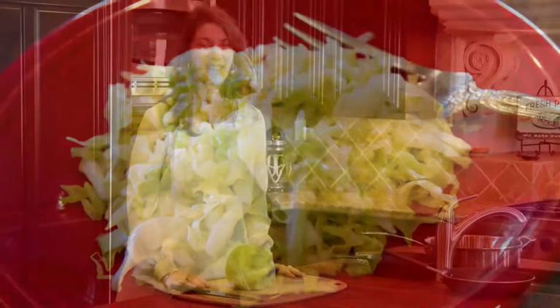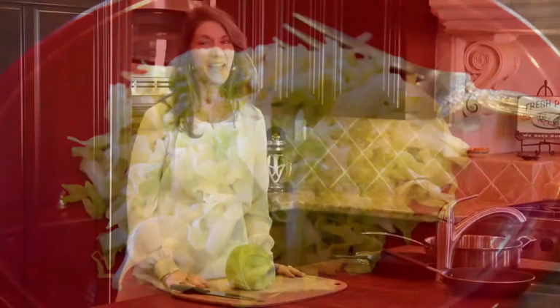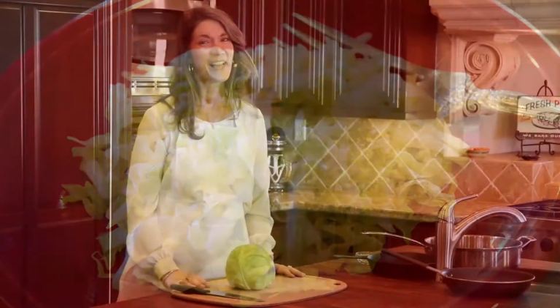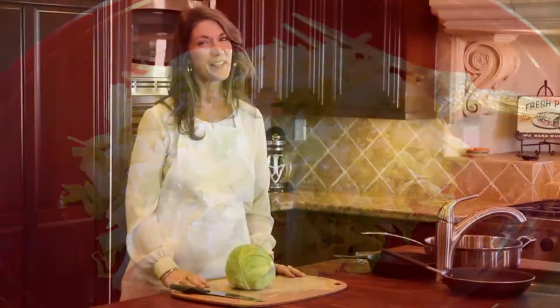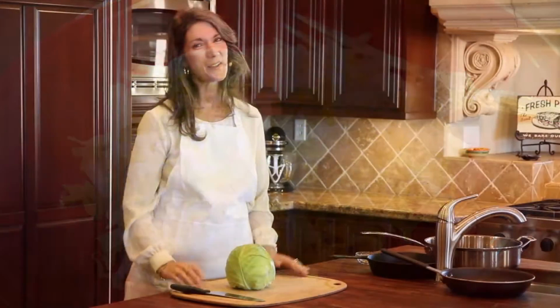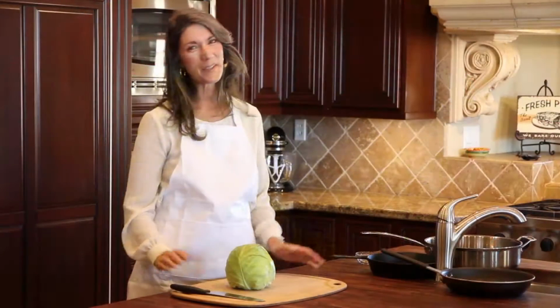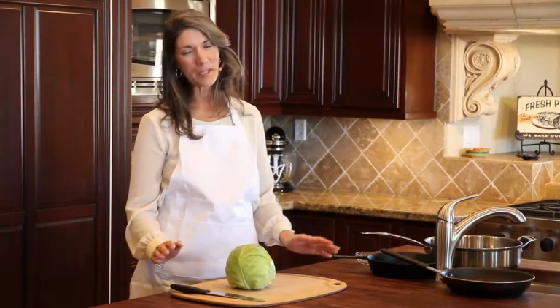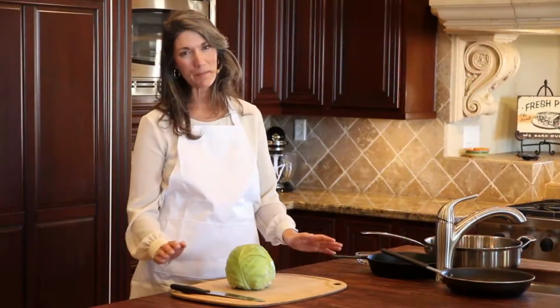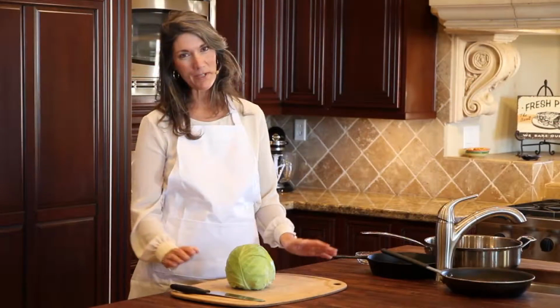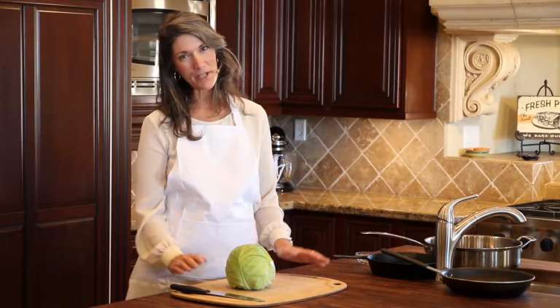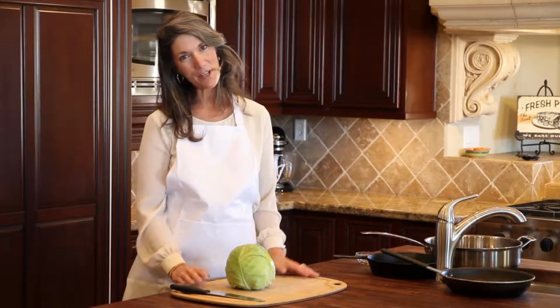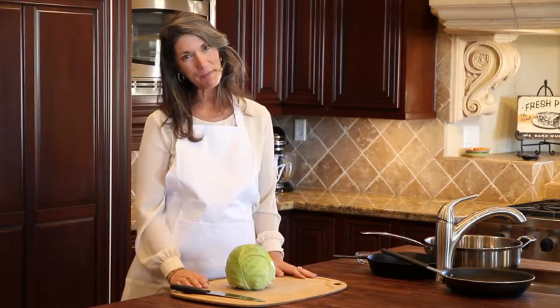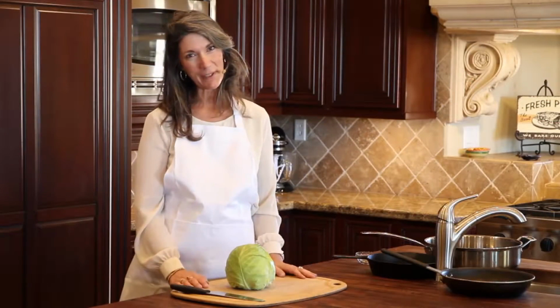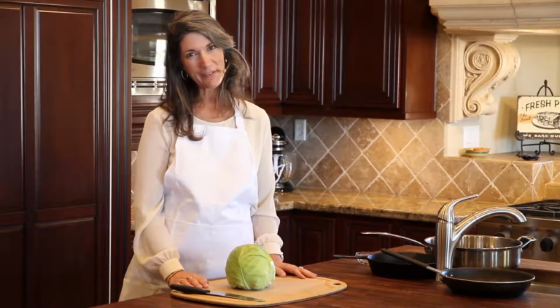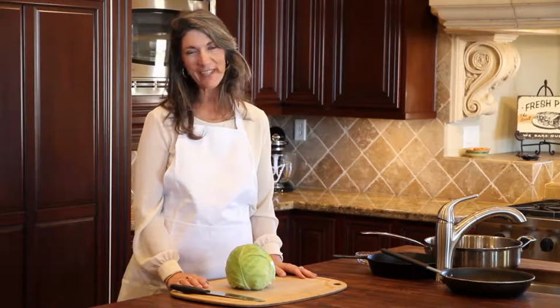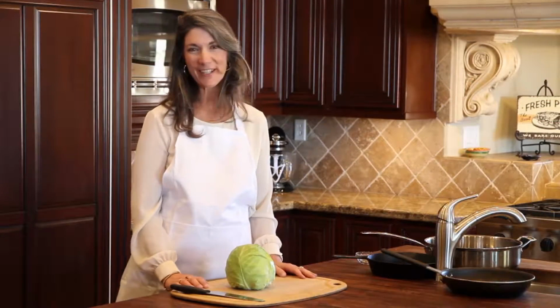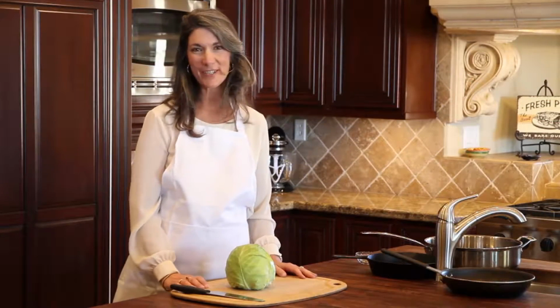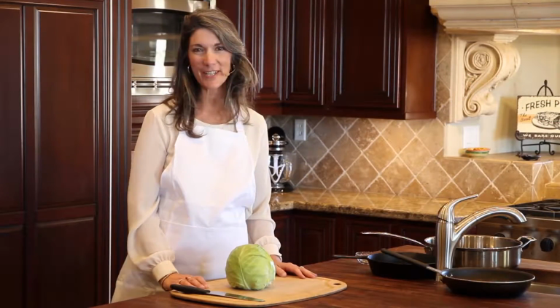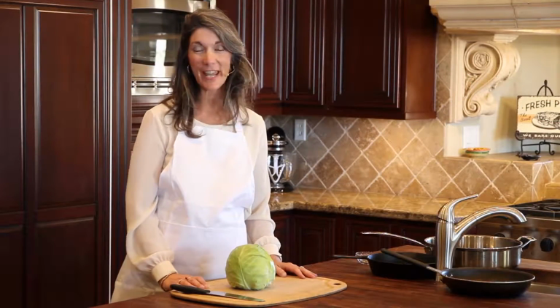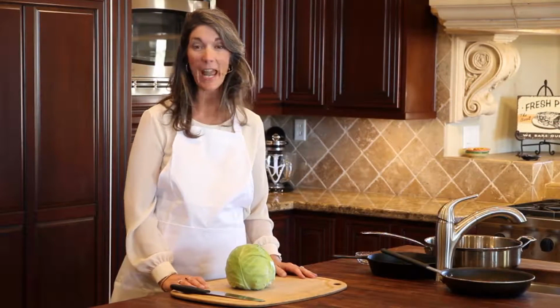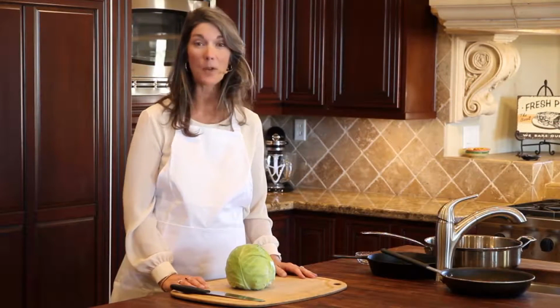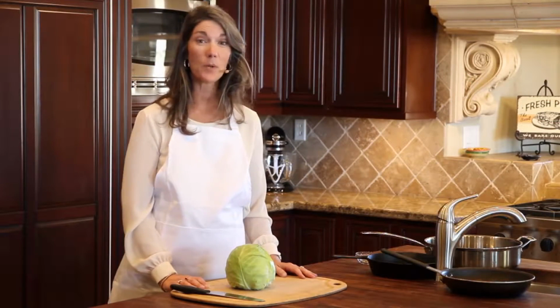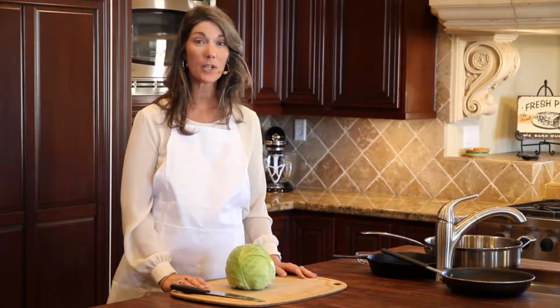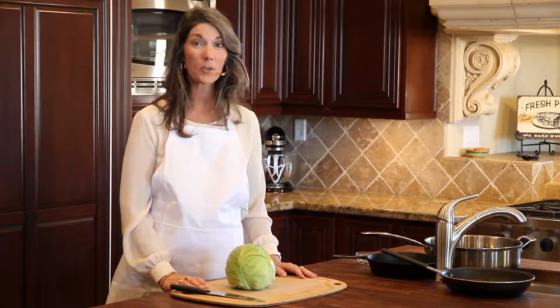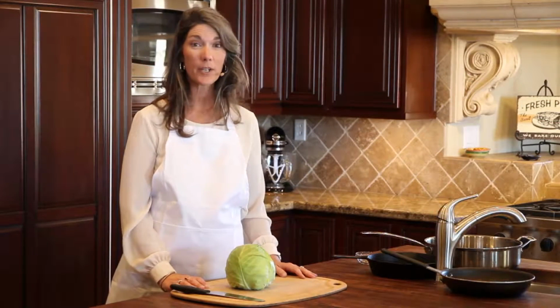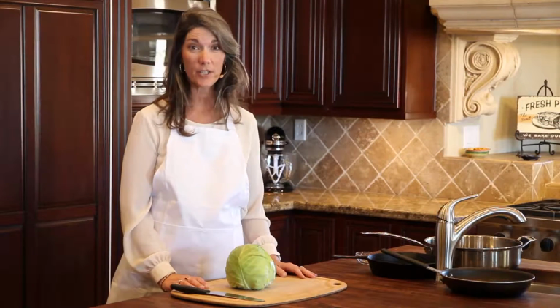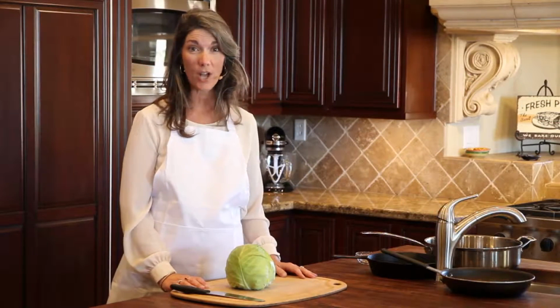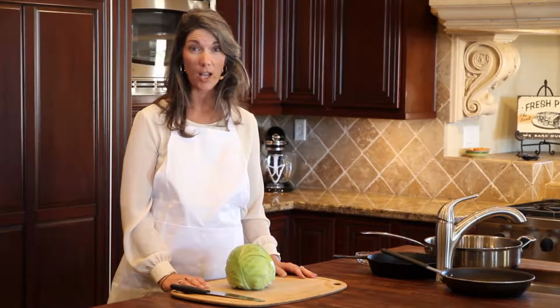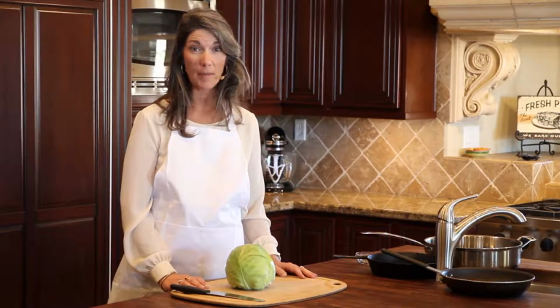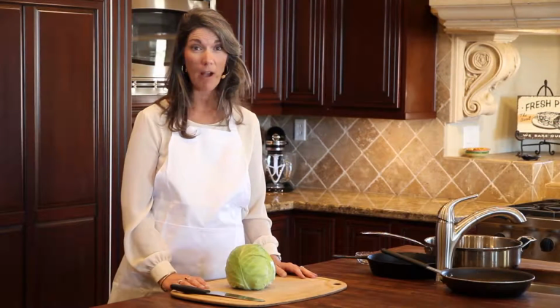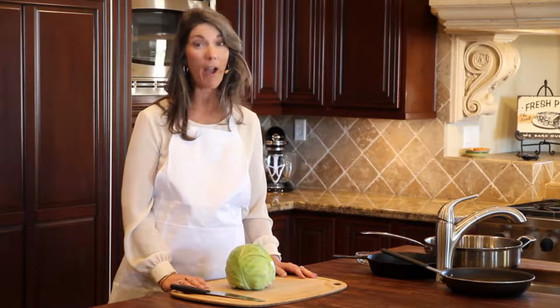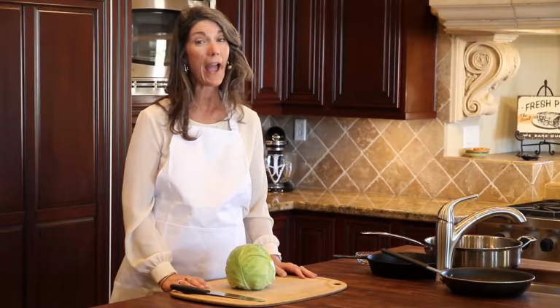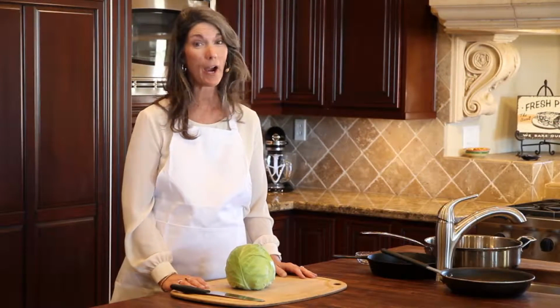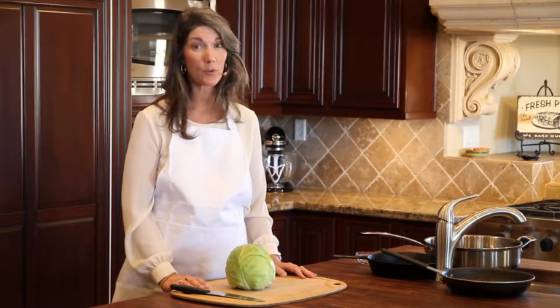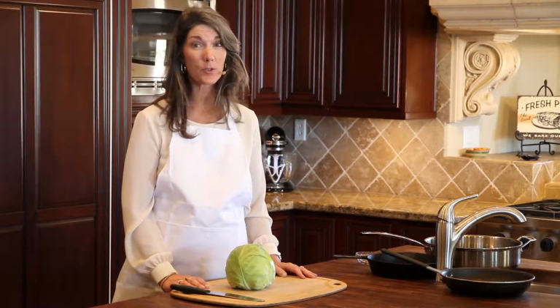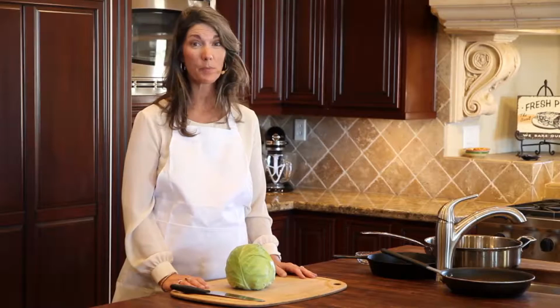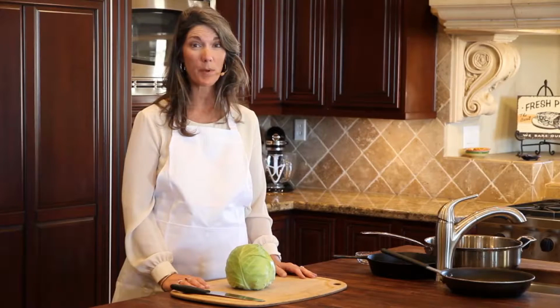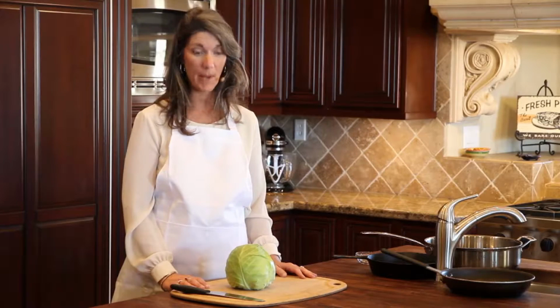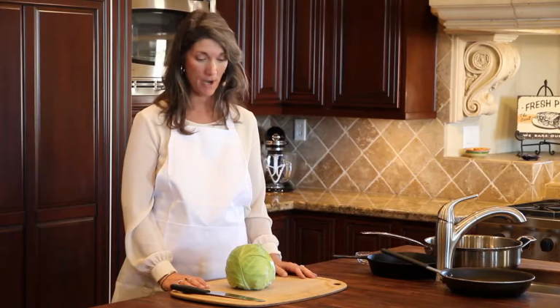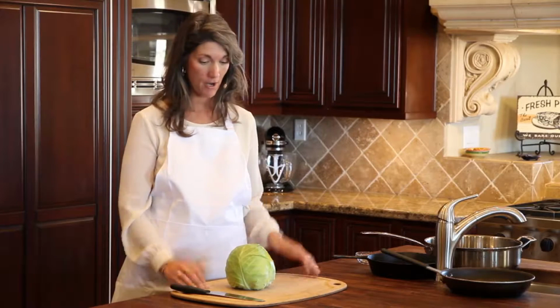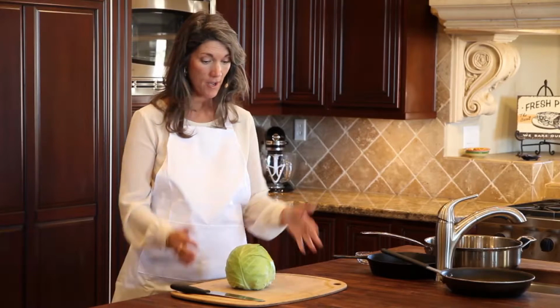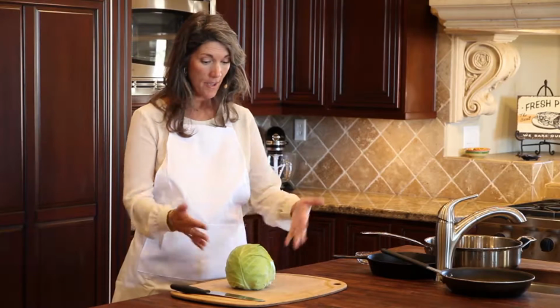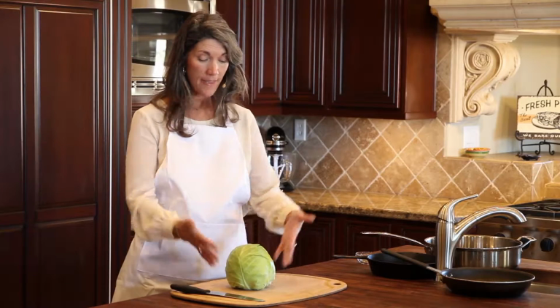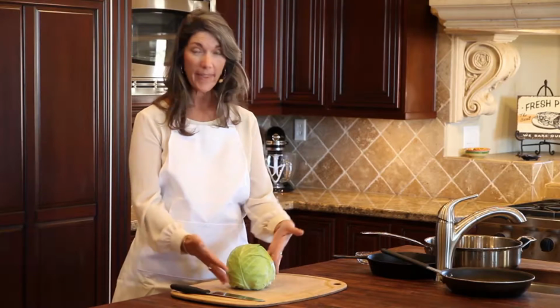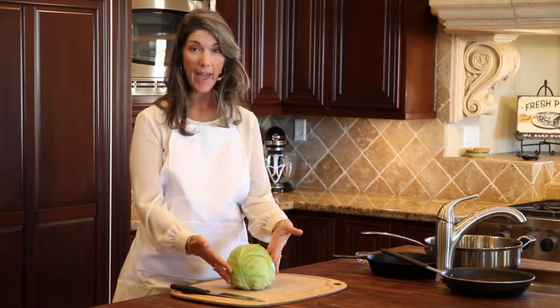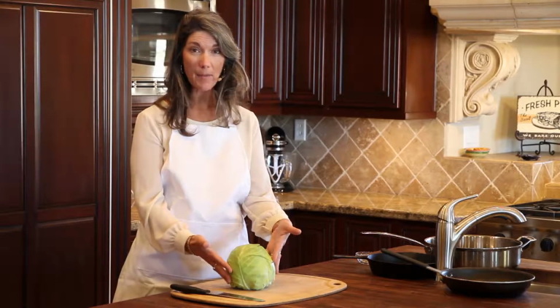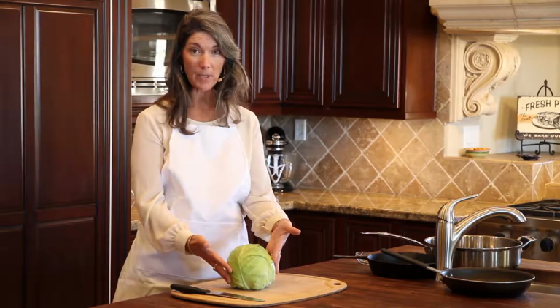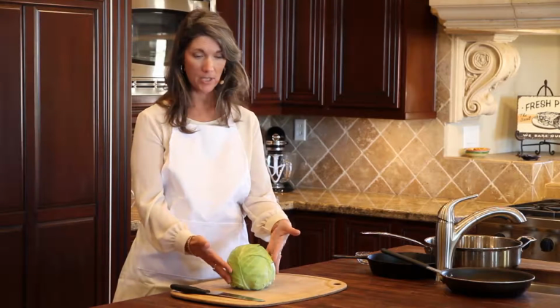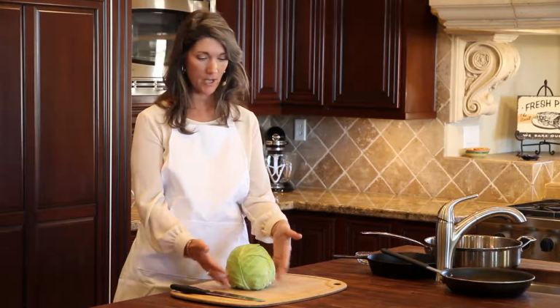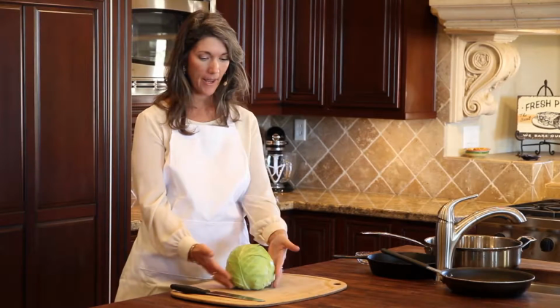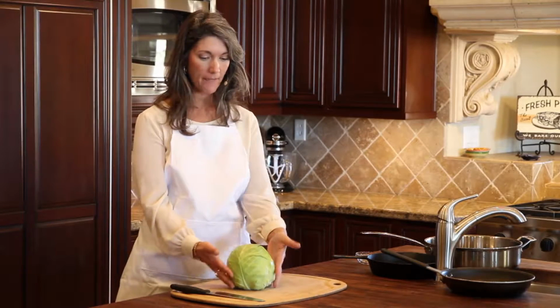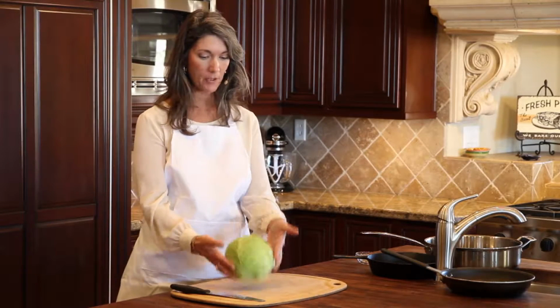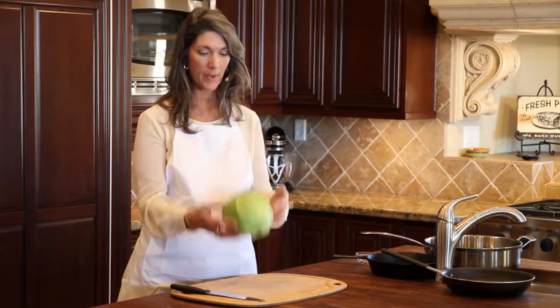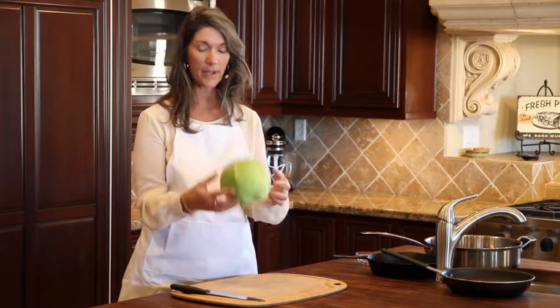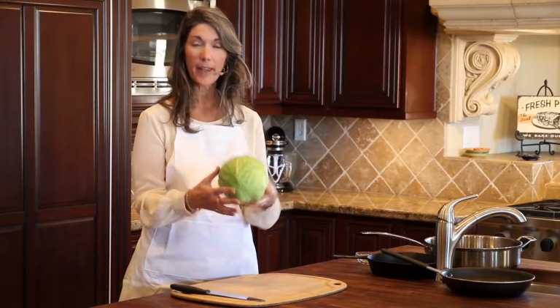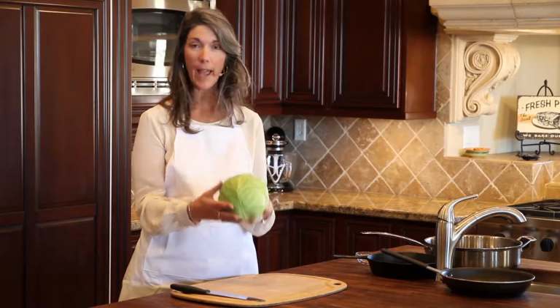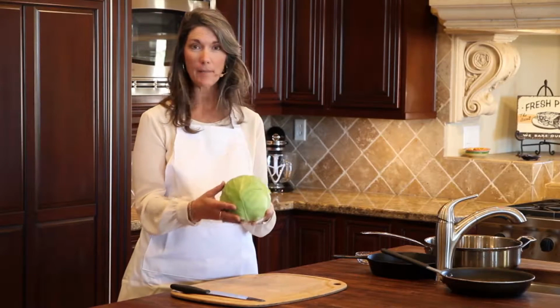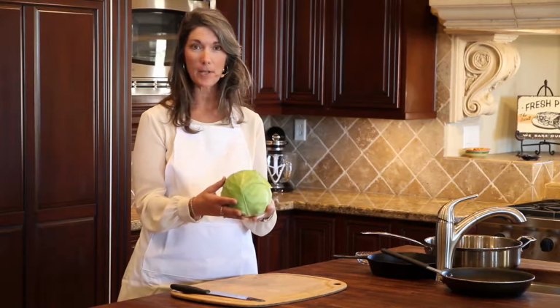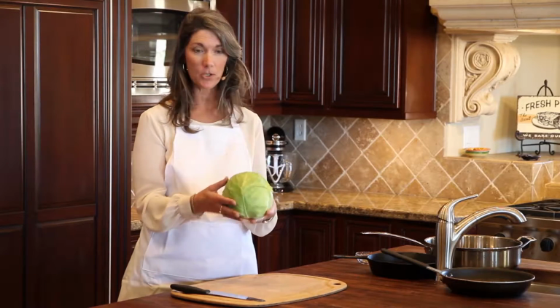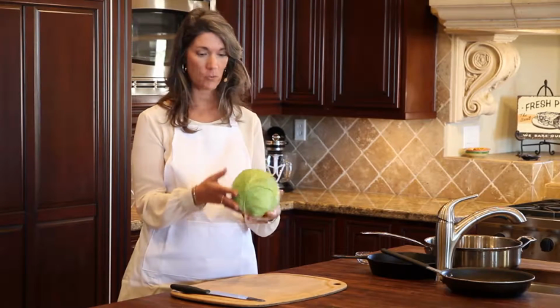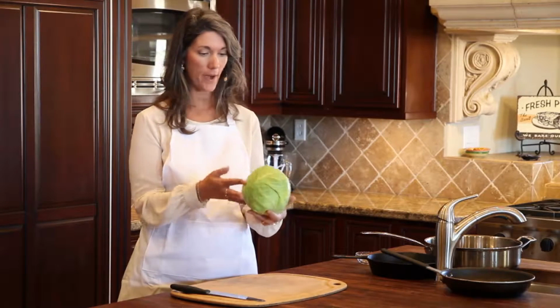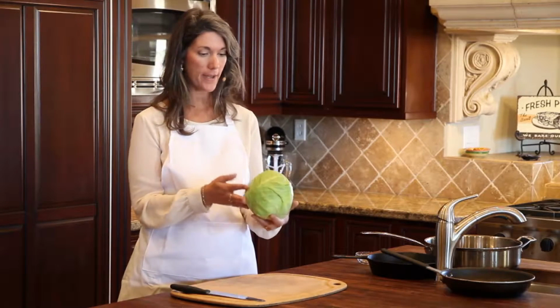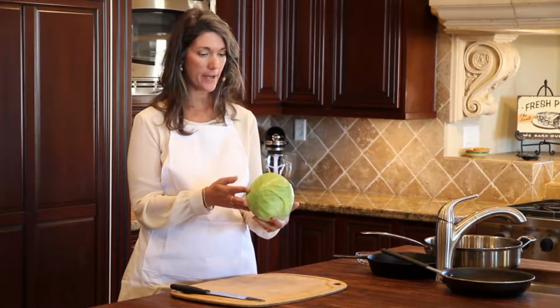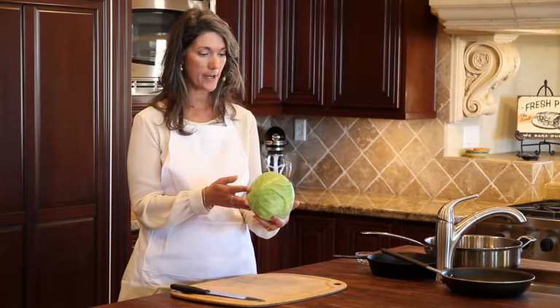Hello, this is Michelle McPhee here today, and we are going to talk about how to prepare cabbage. I have a green cabbage right here.